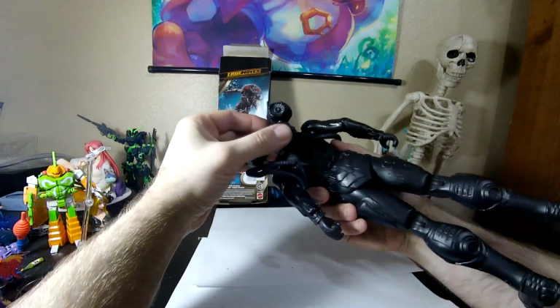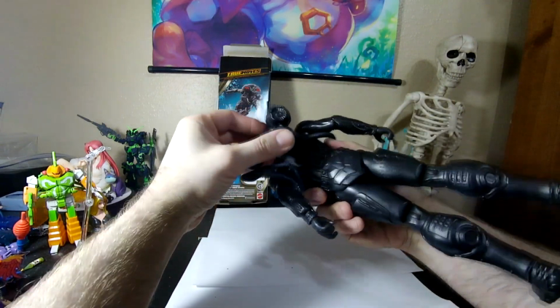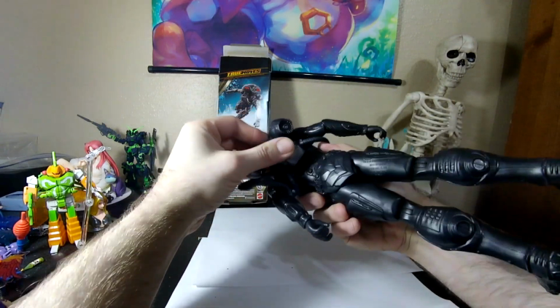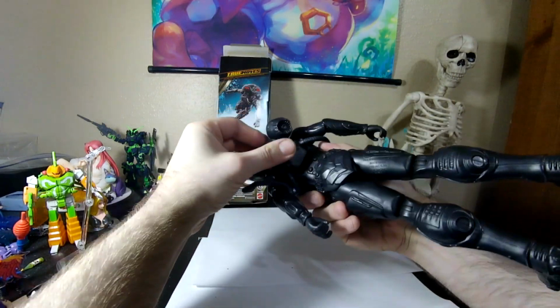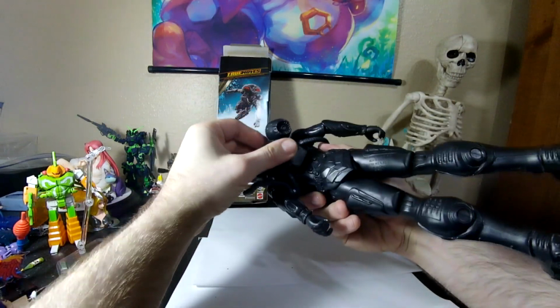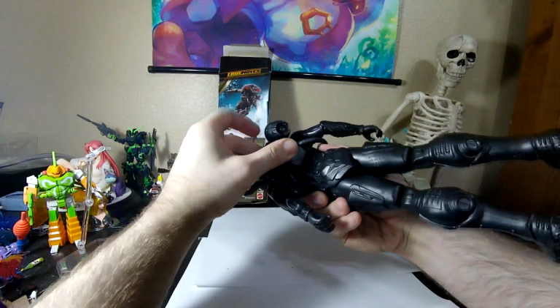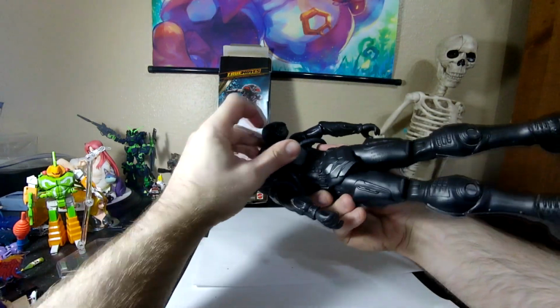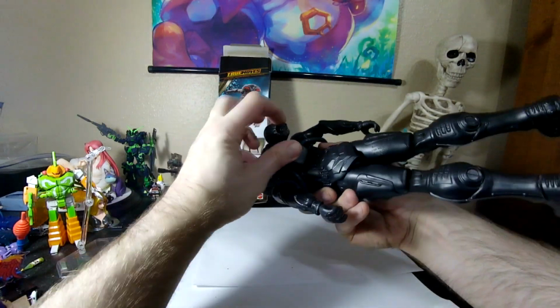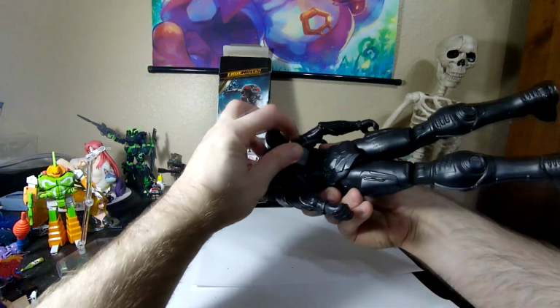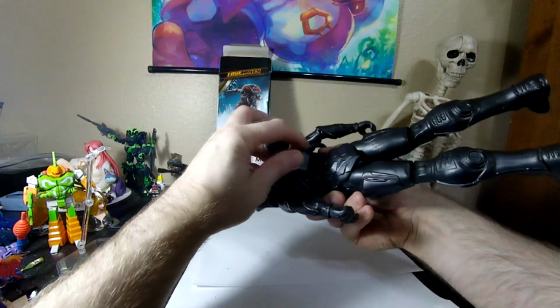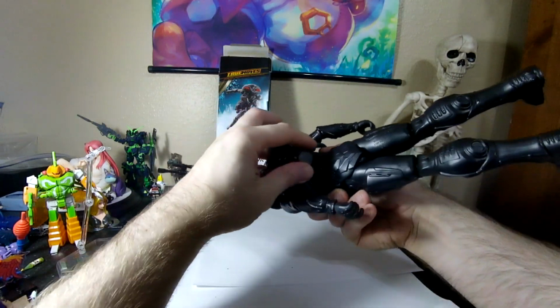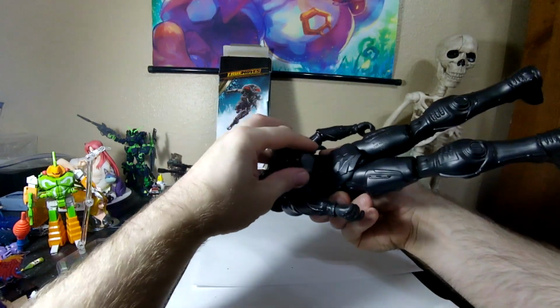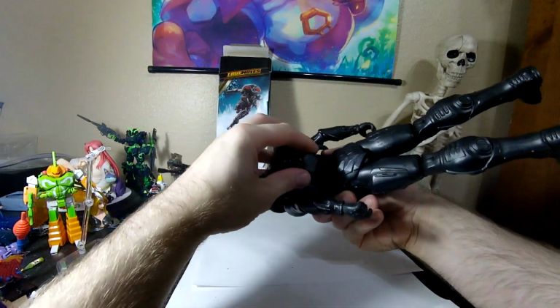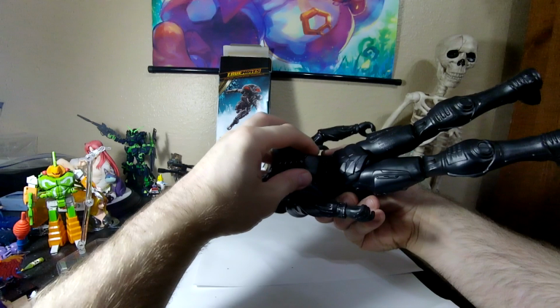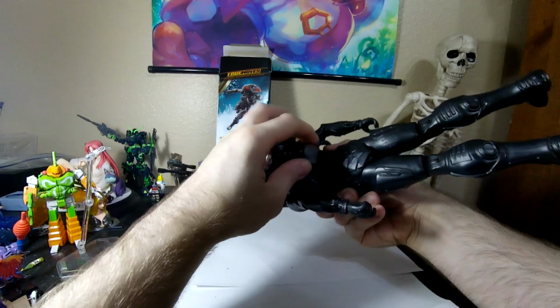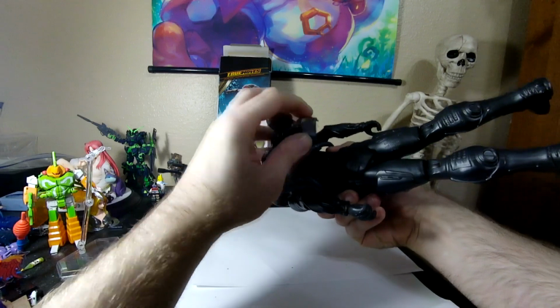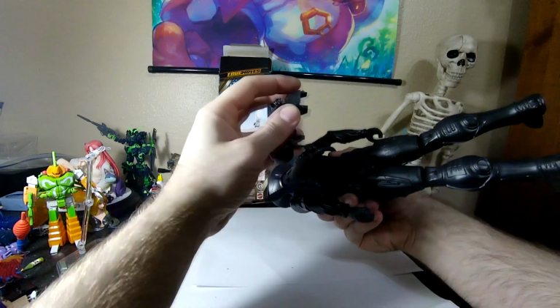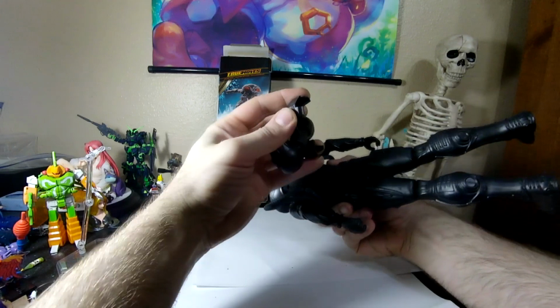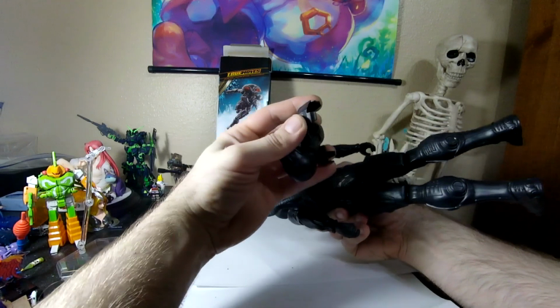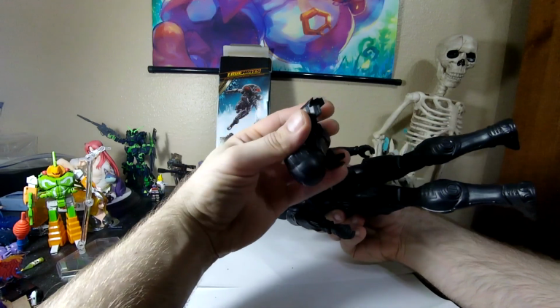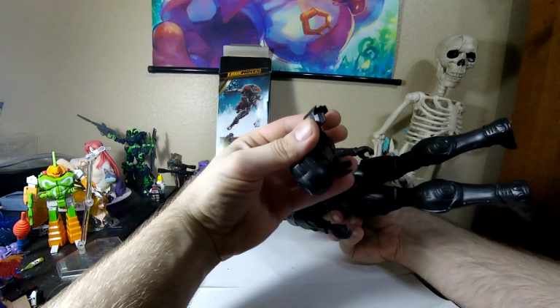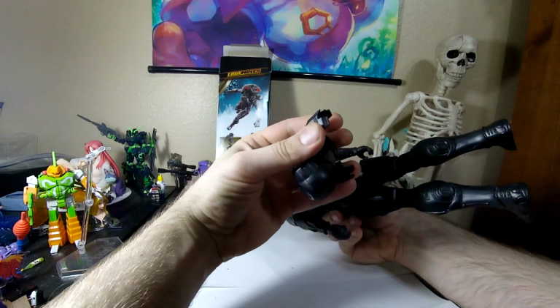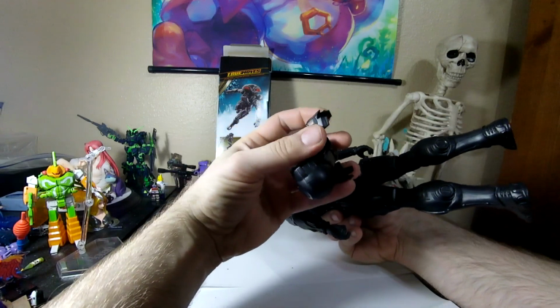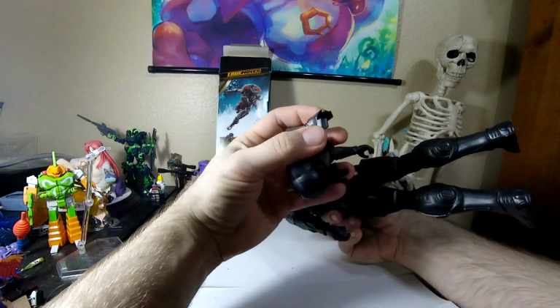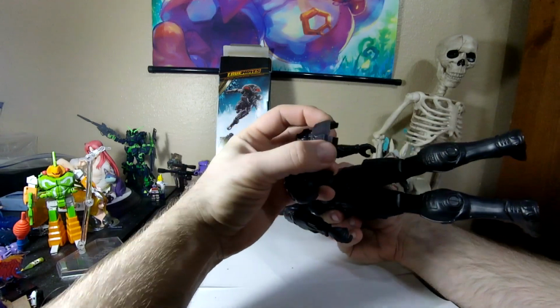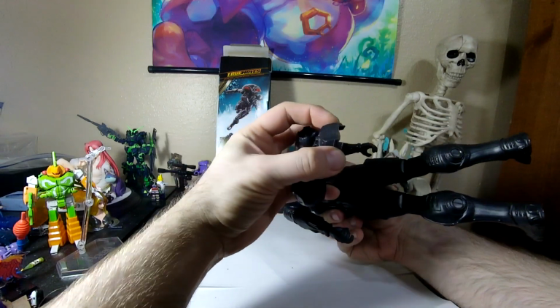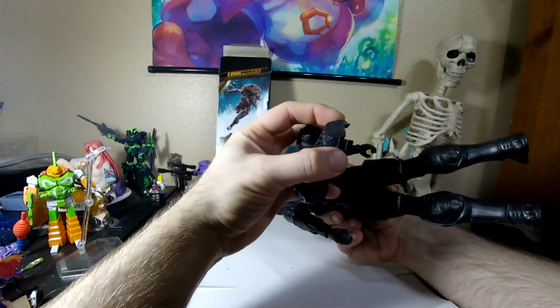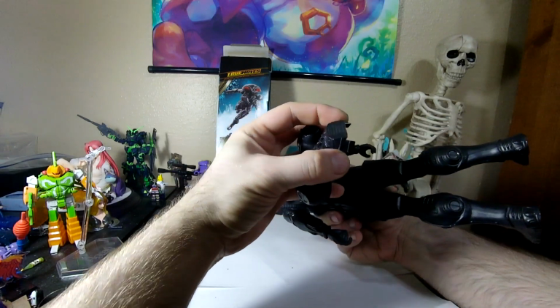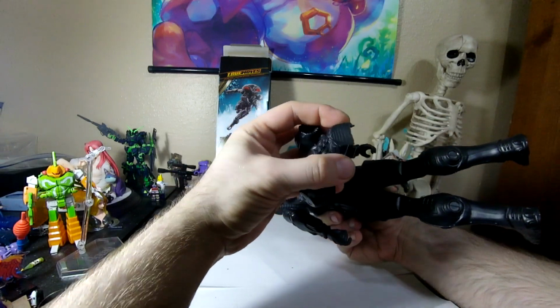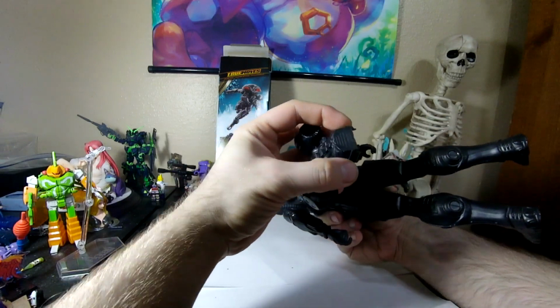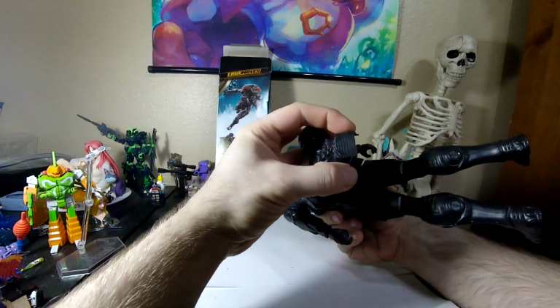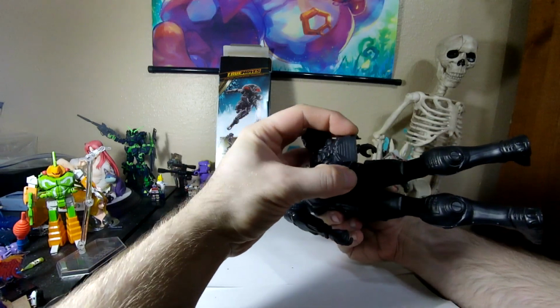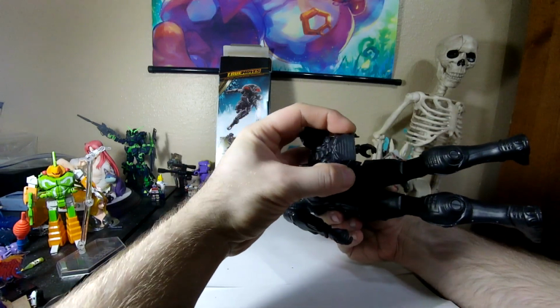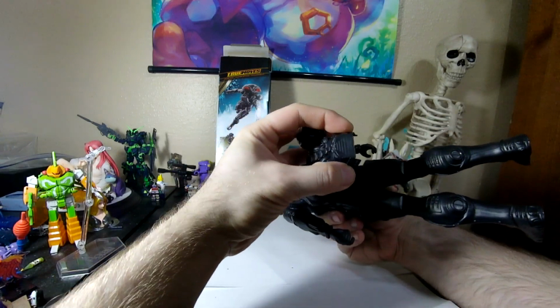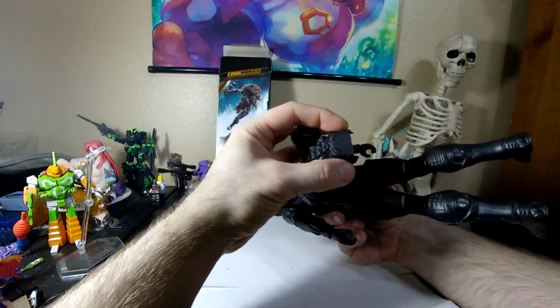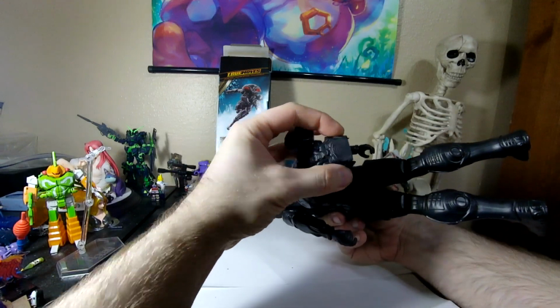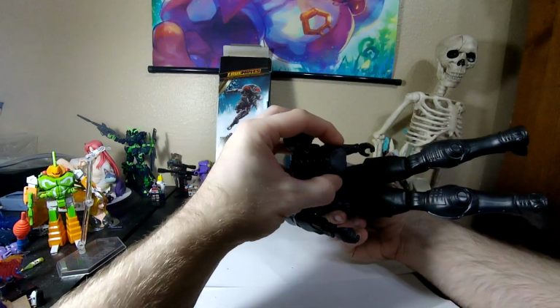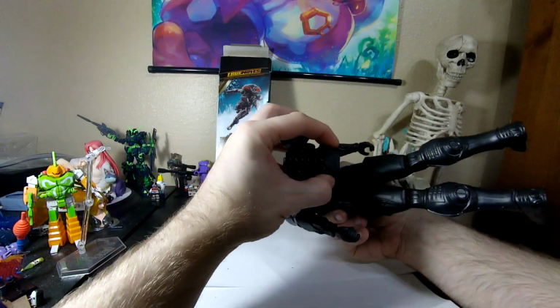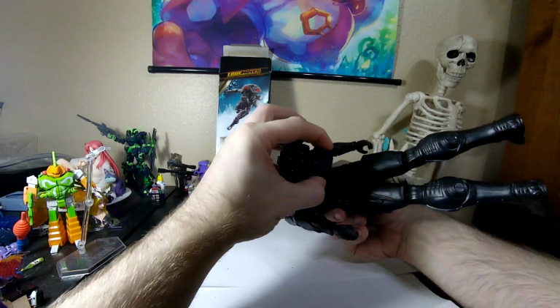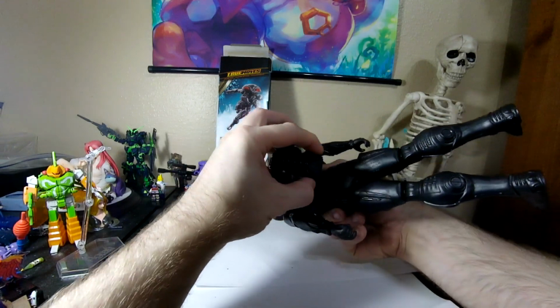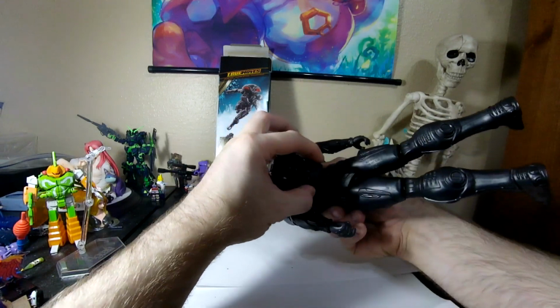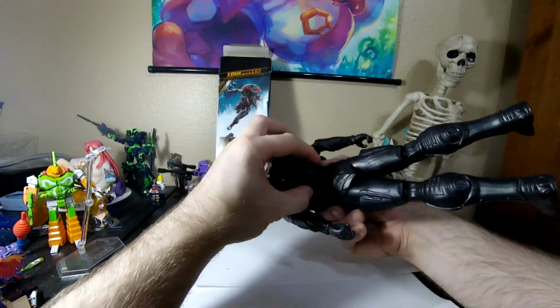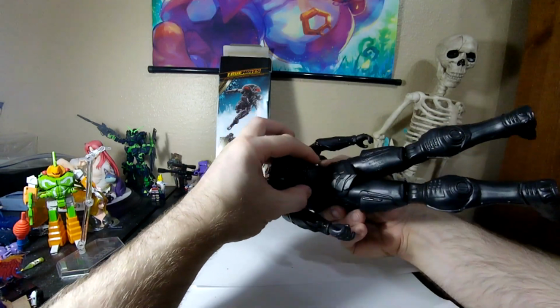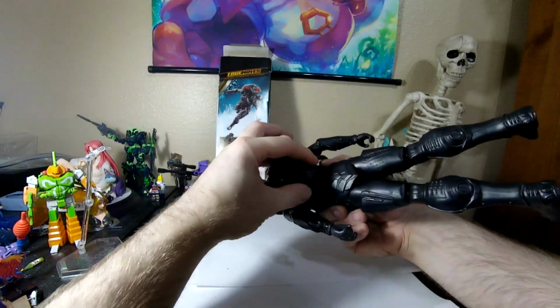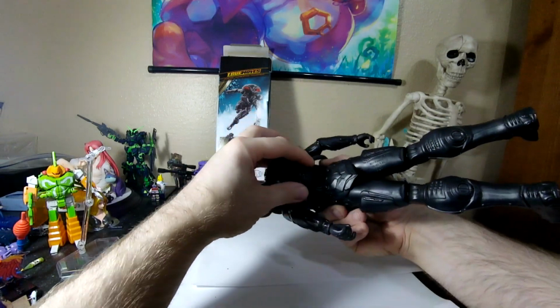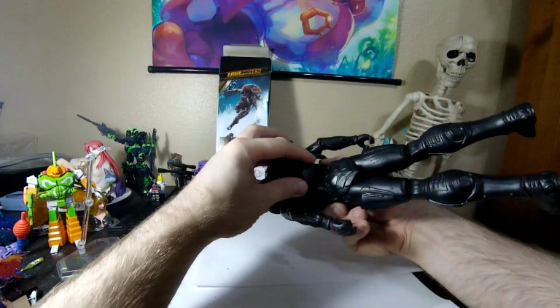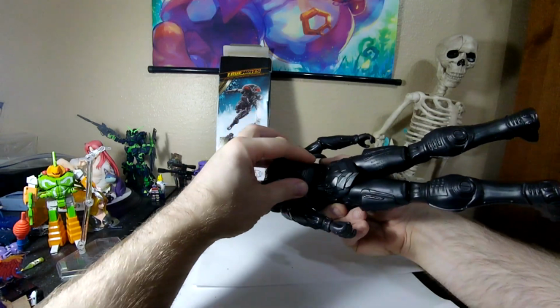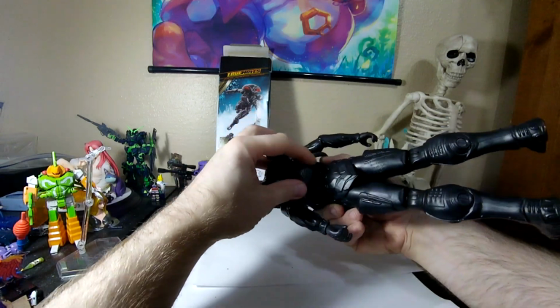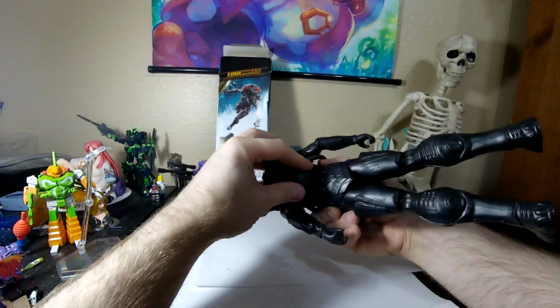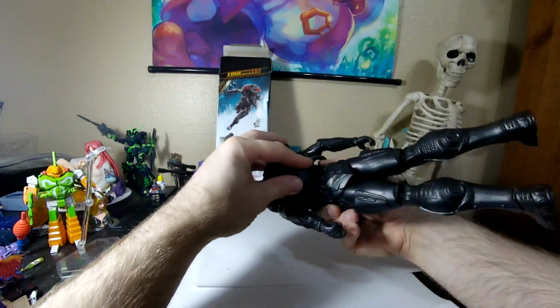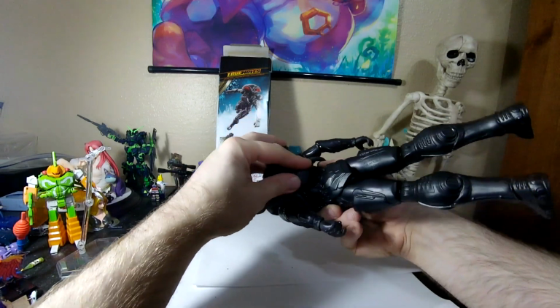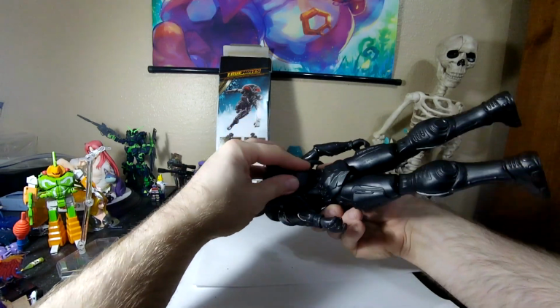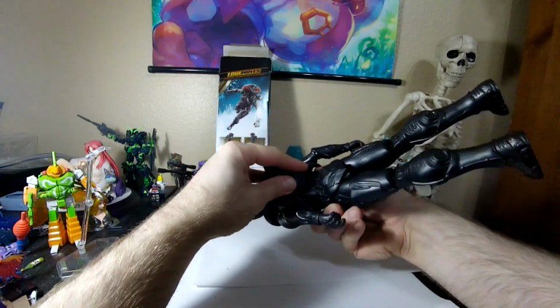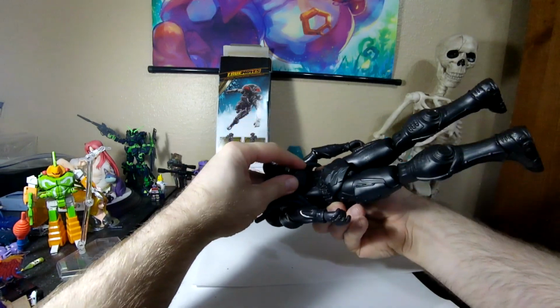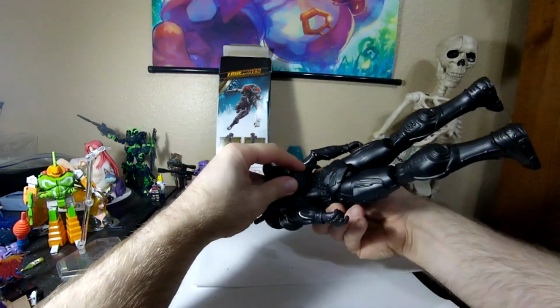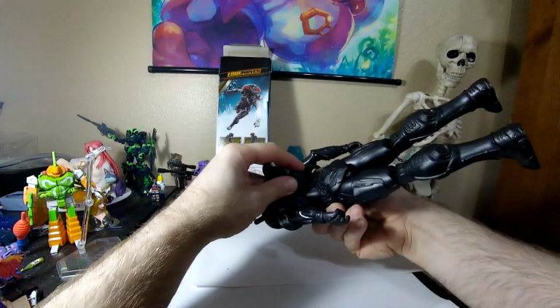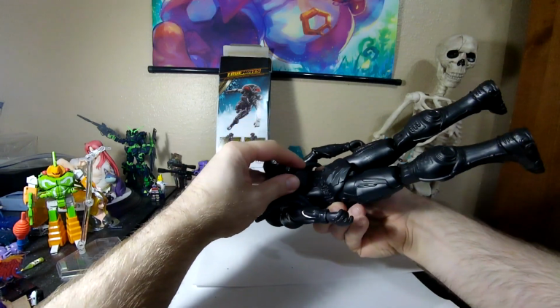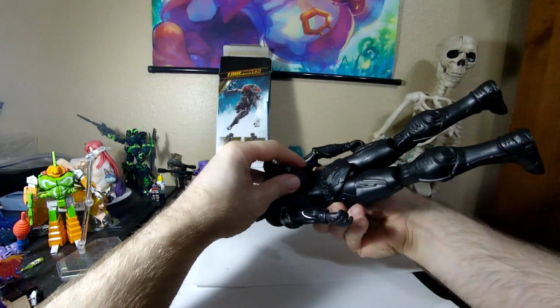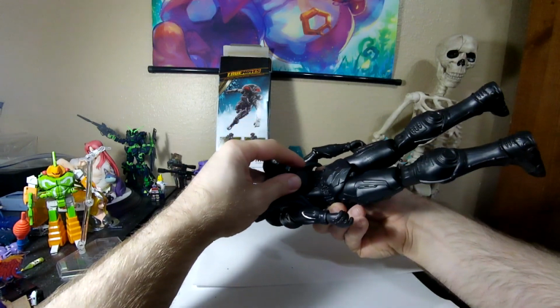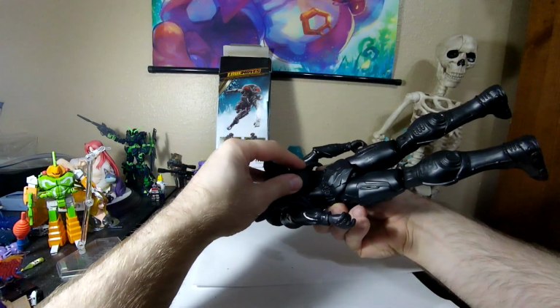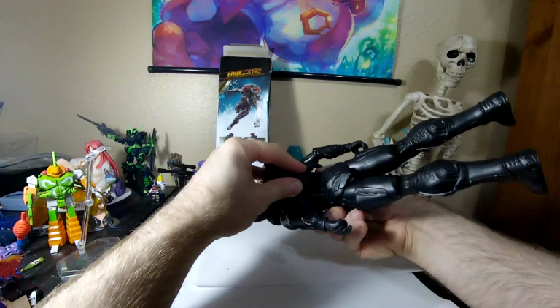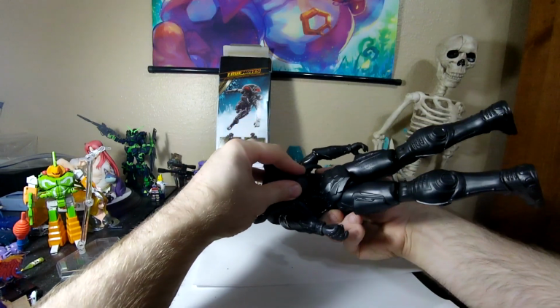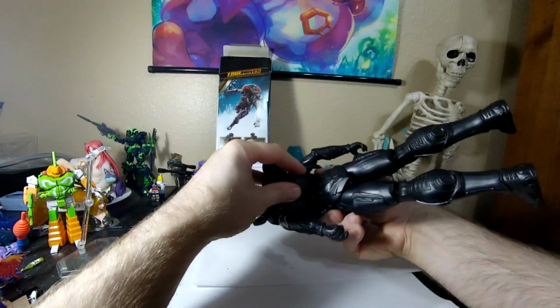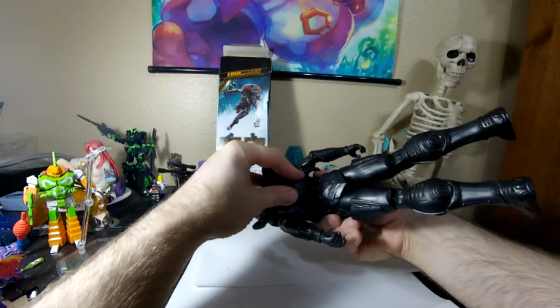That snaps in there, that snaps in there. God, that is really shitty-looking molding. But eh — who's looking at the back of a toy, right?